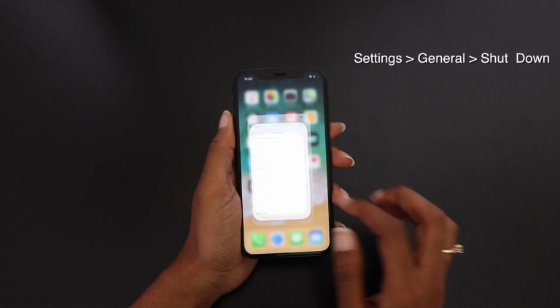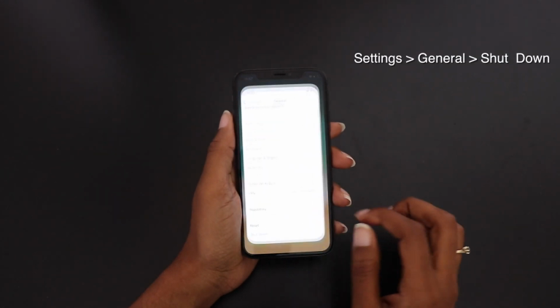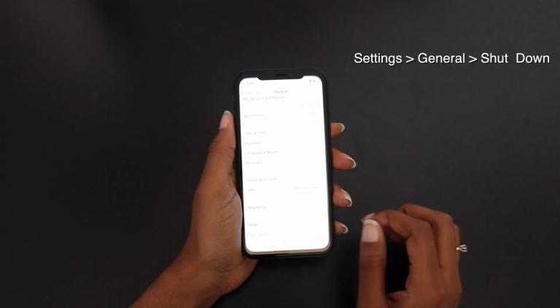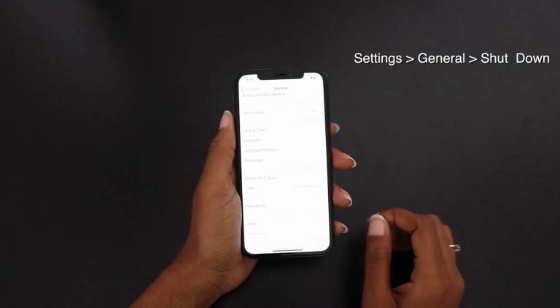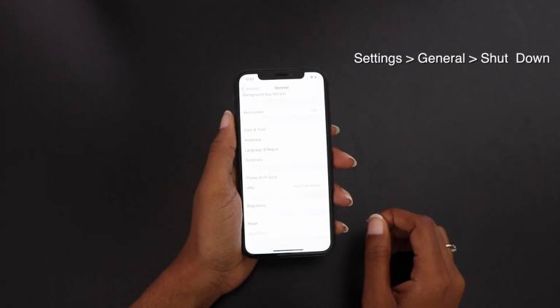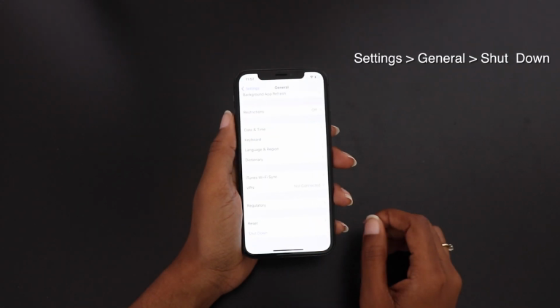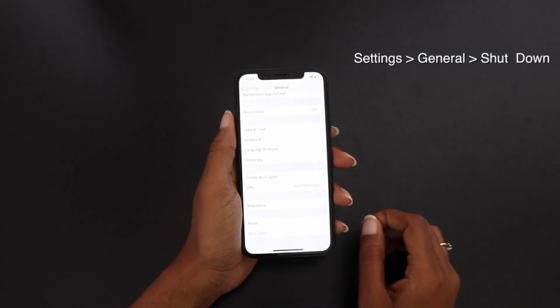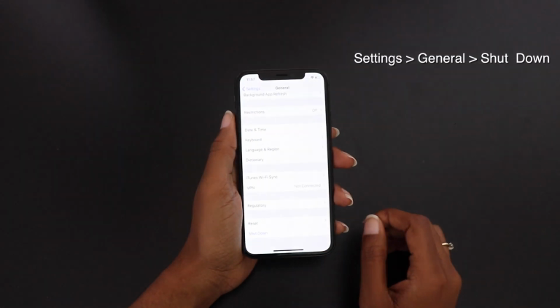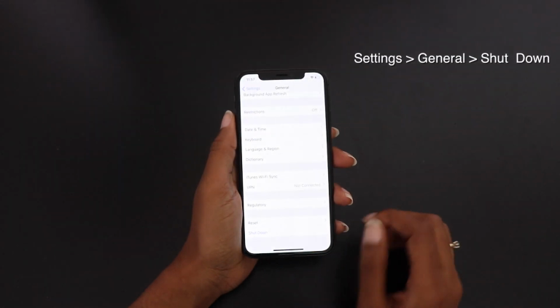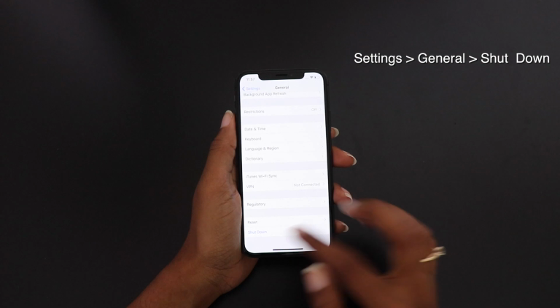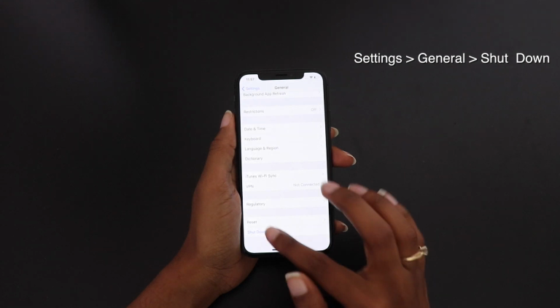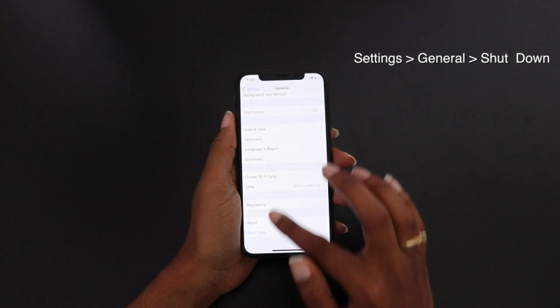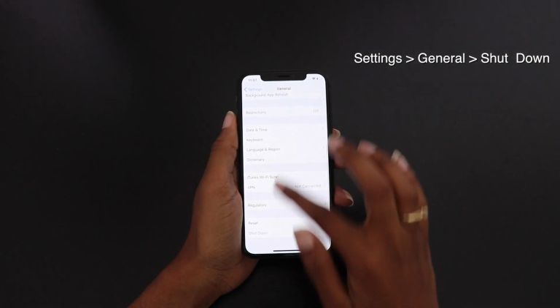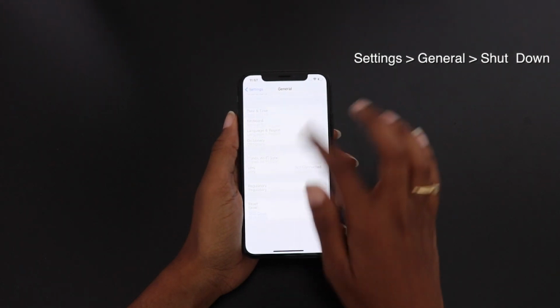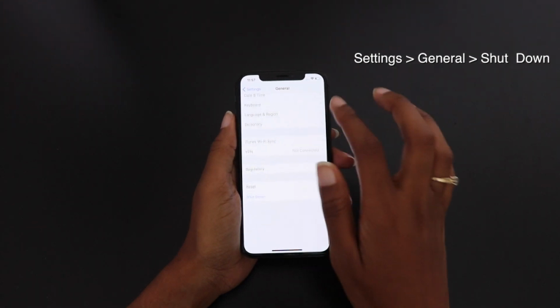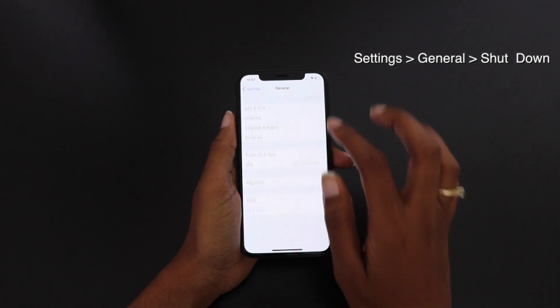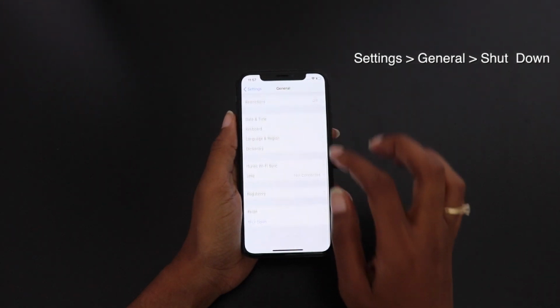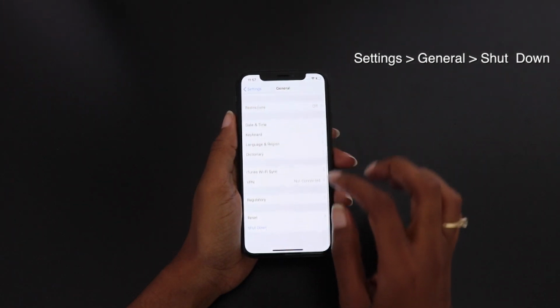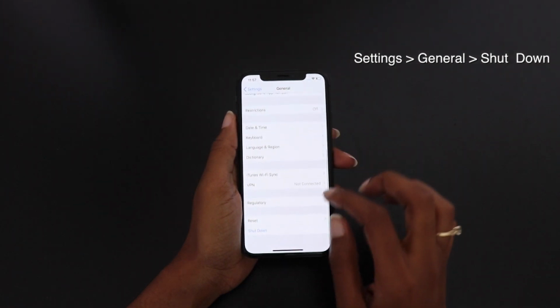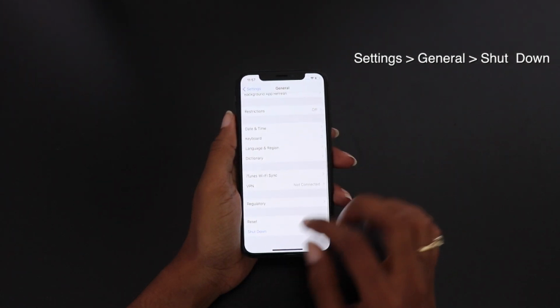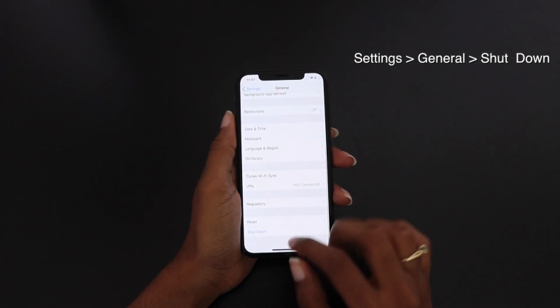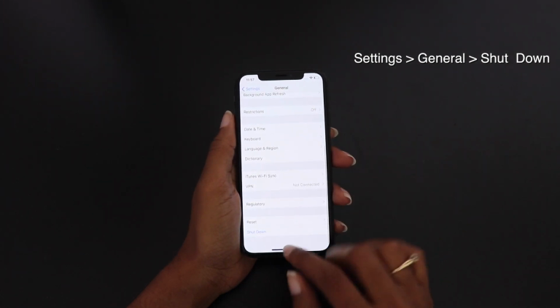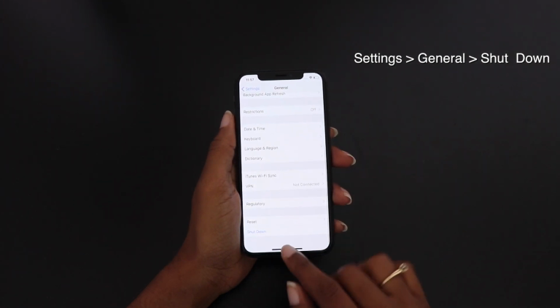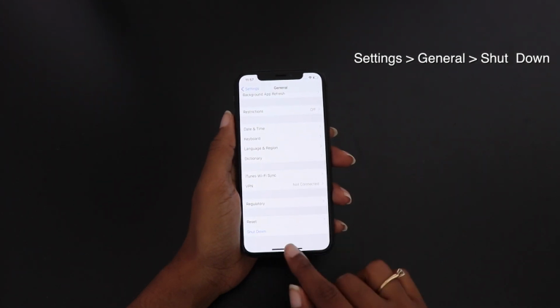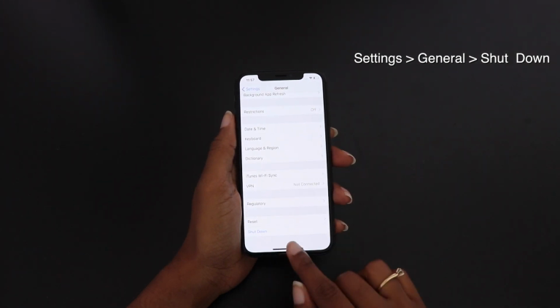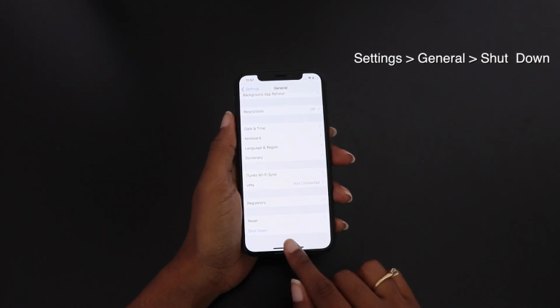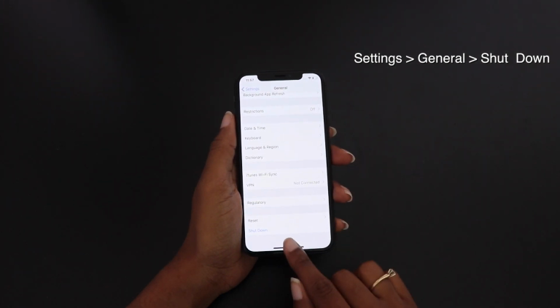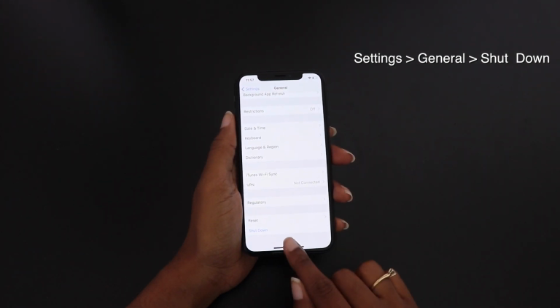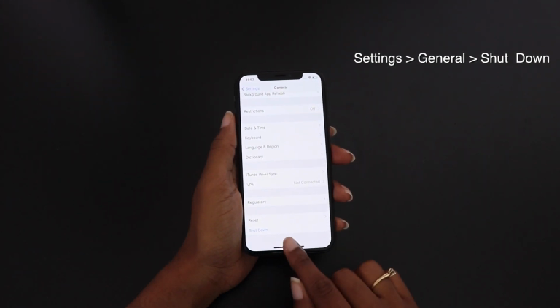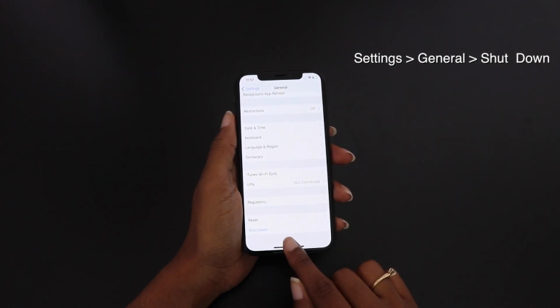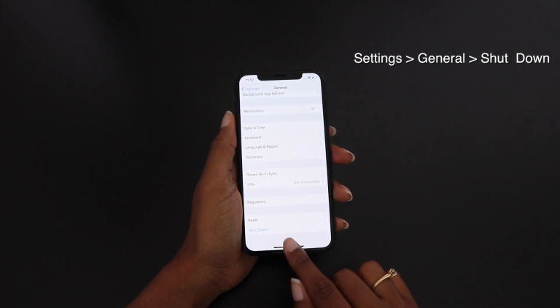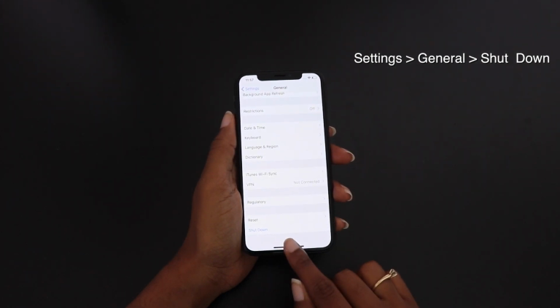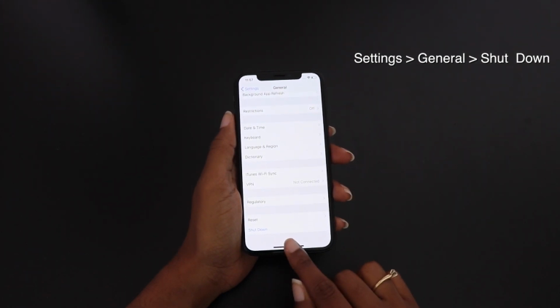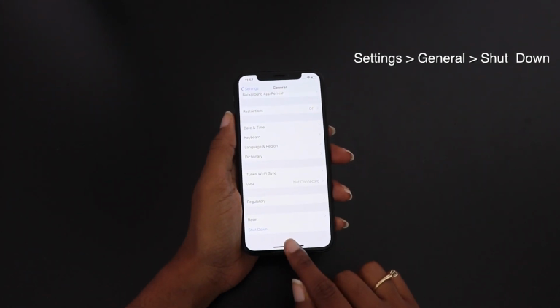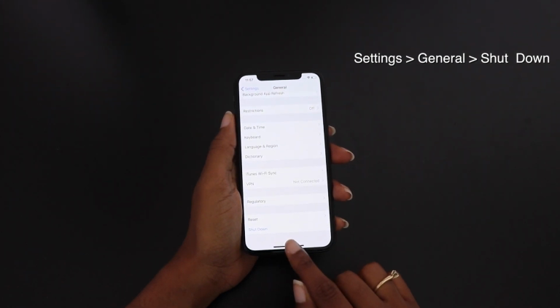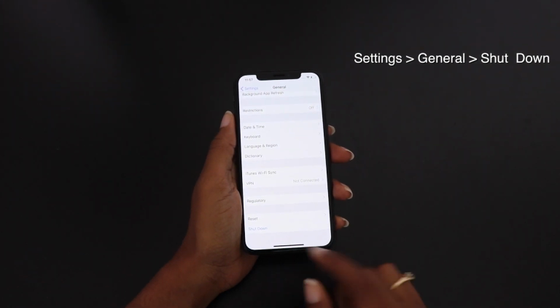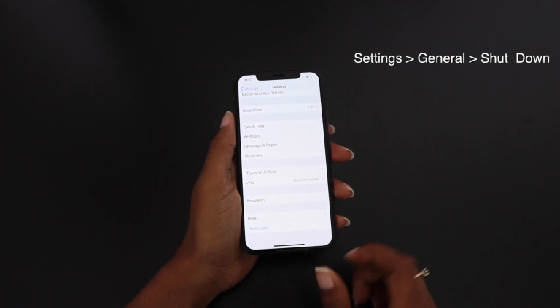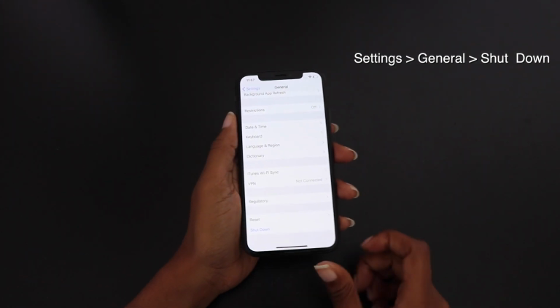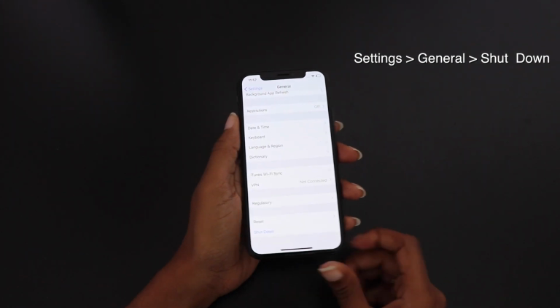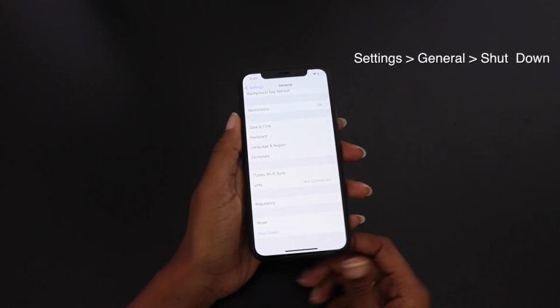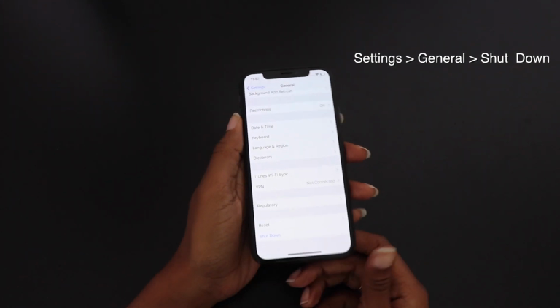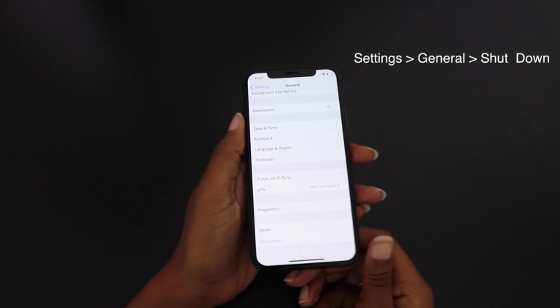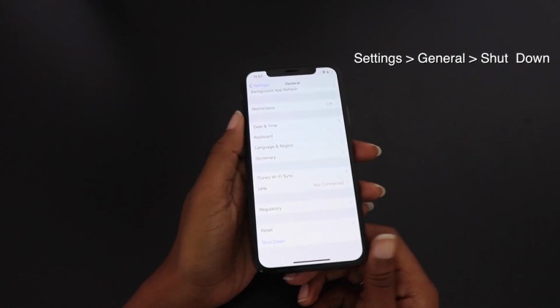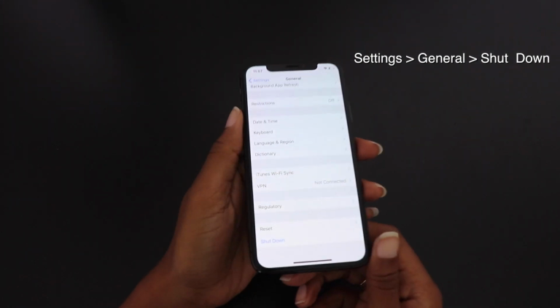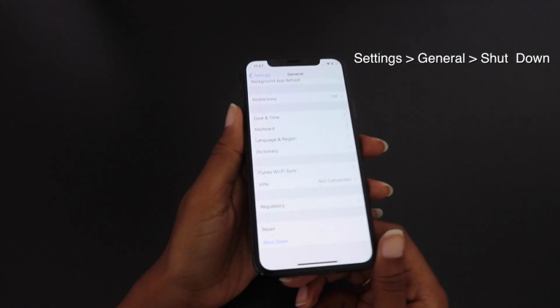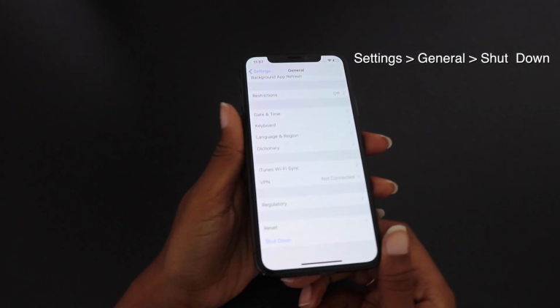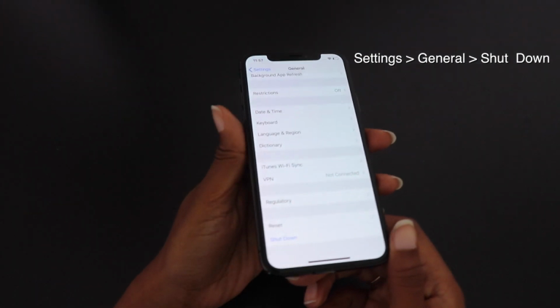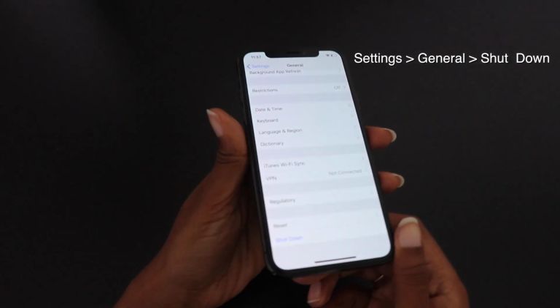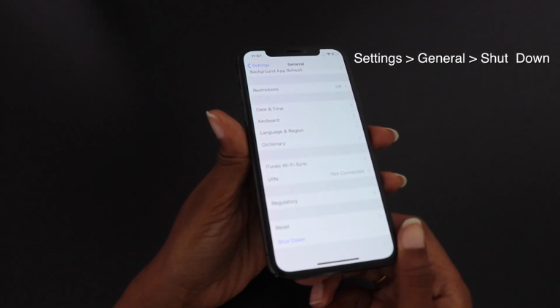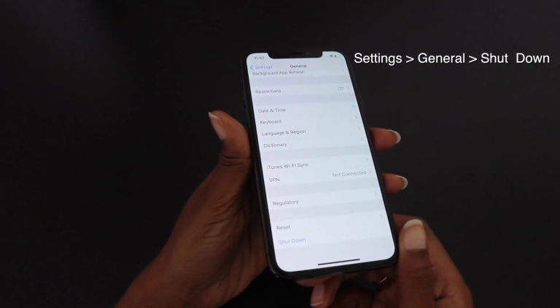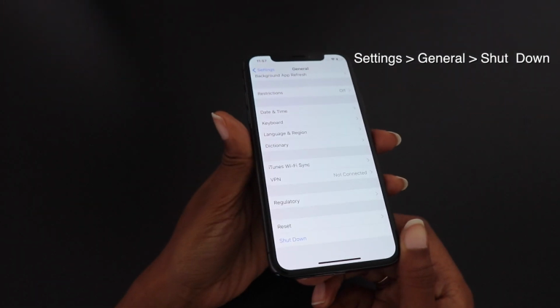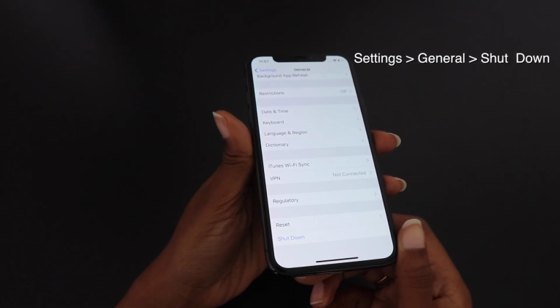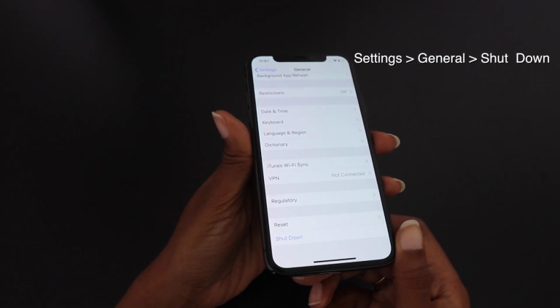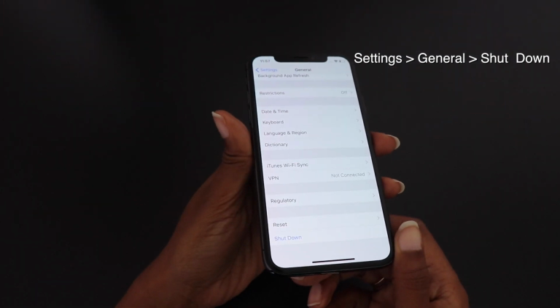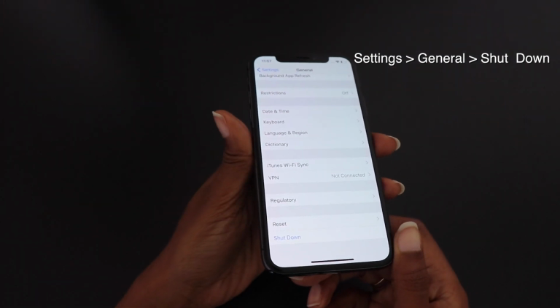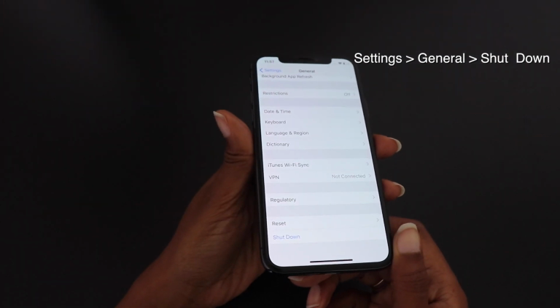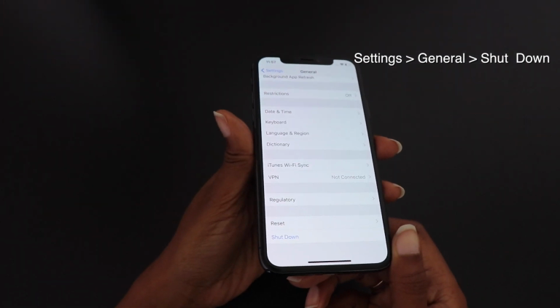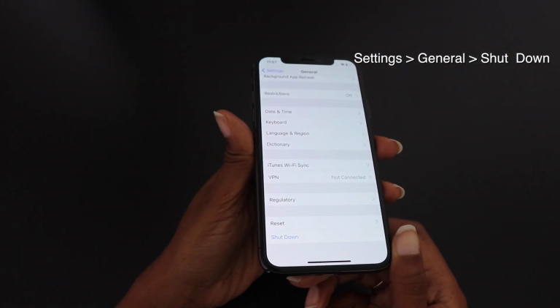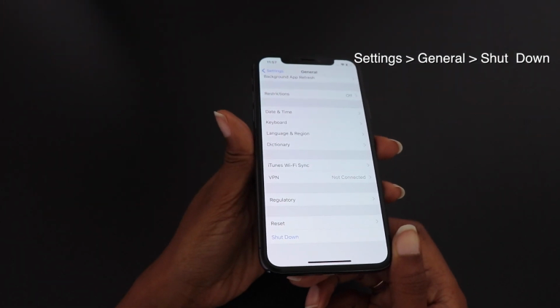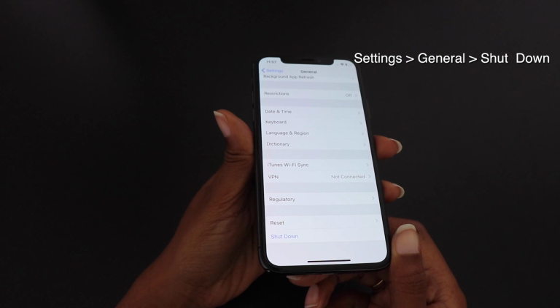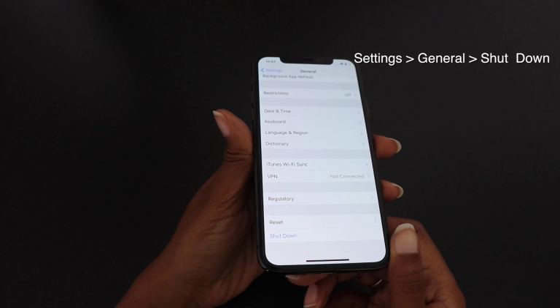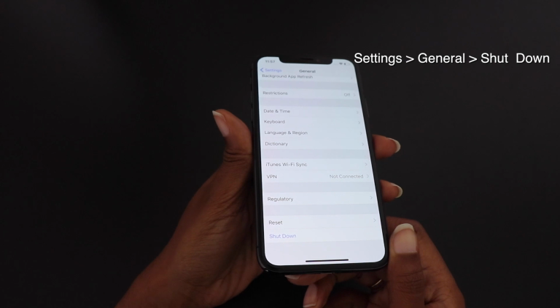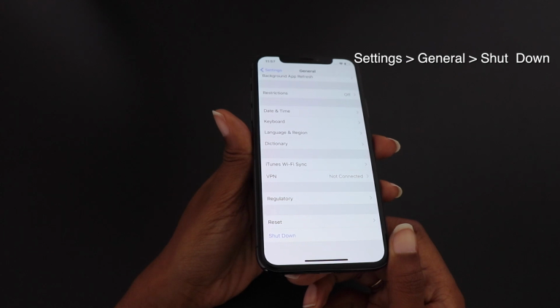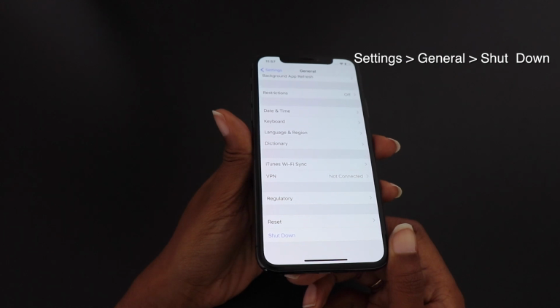Another way to shut down the phone is from Settings. Go to General, scroll down, and you should see the option to shut down.